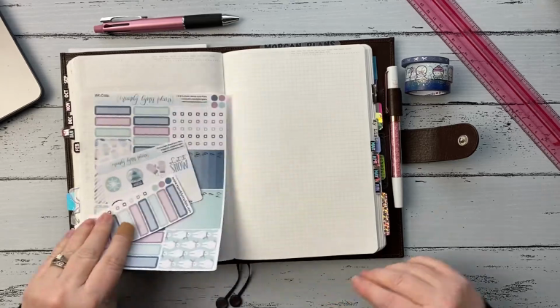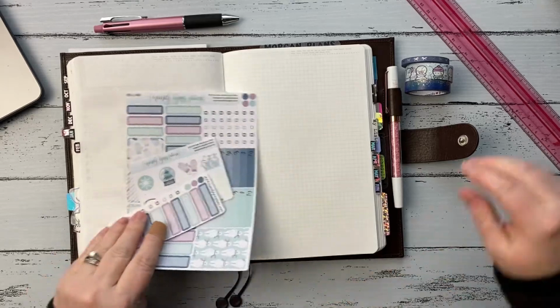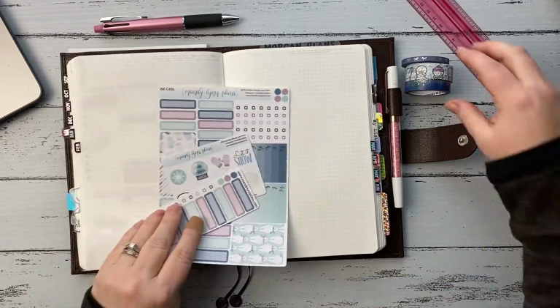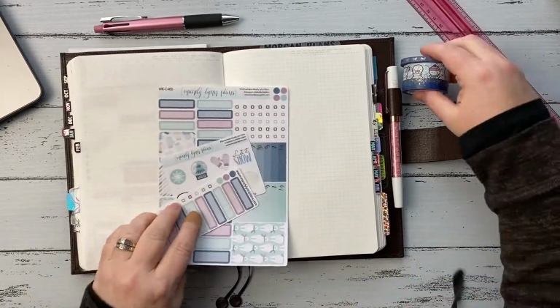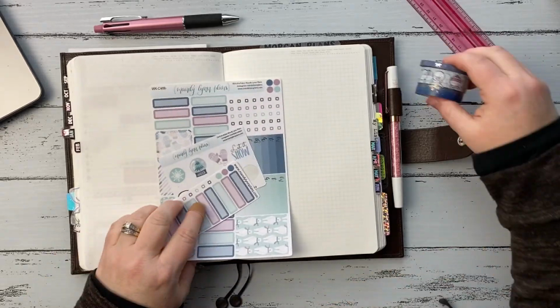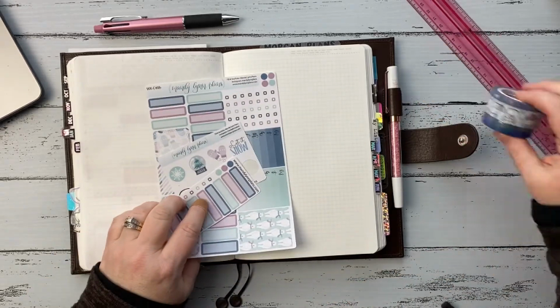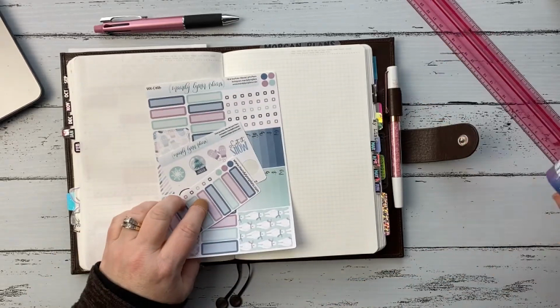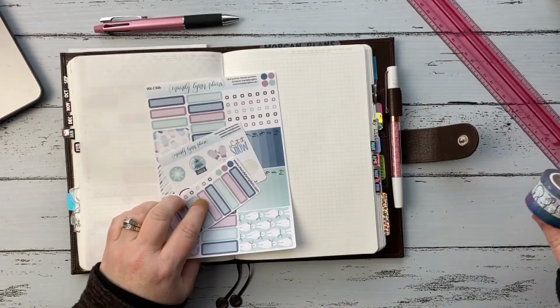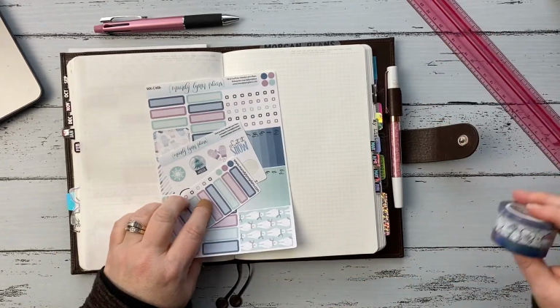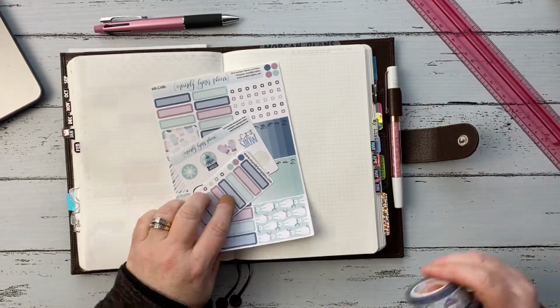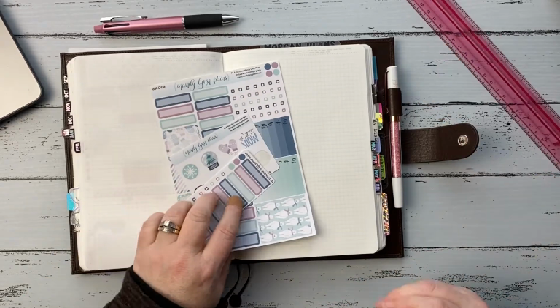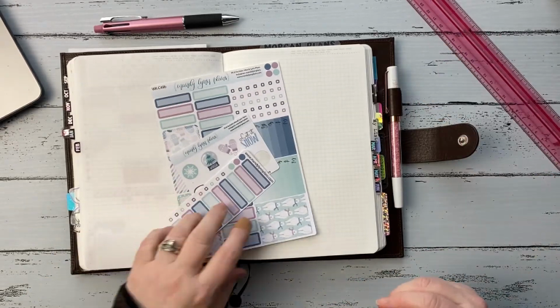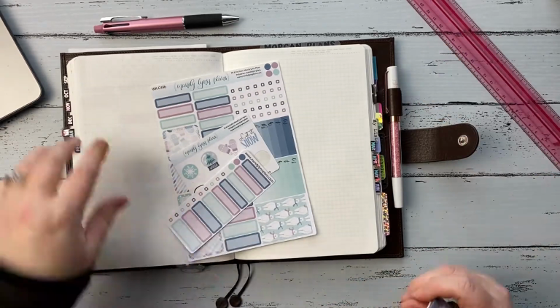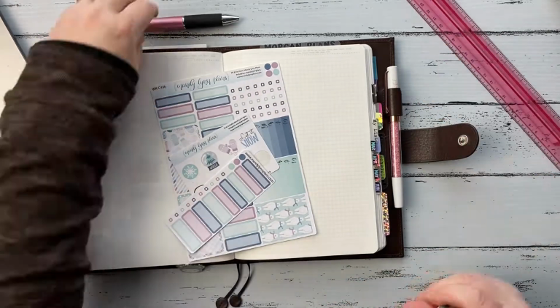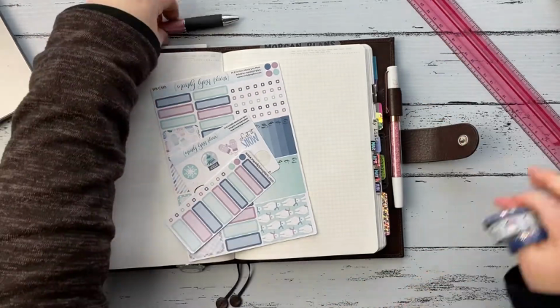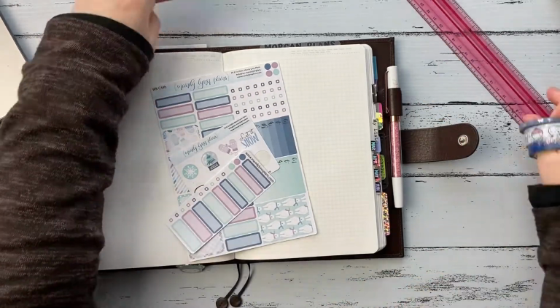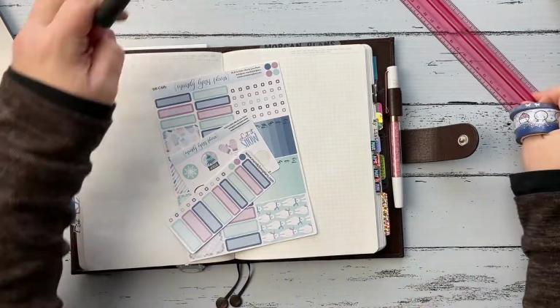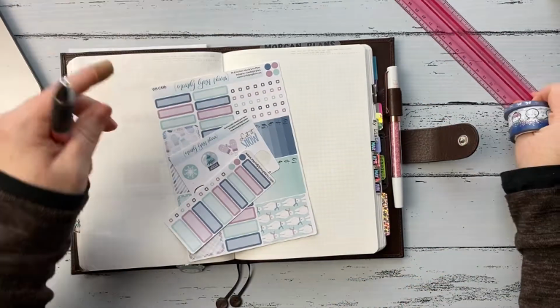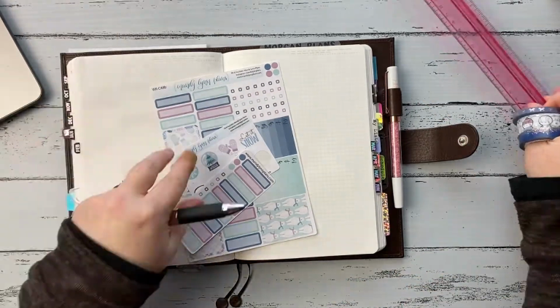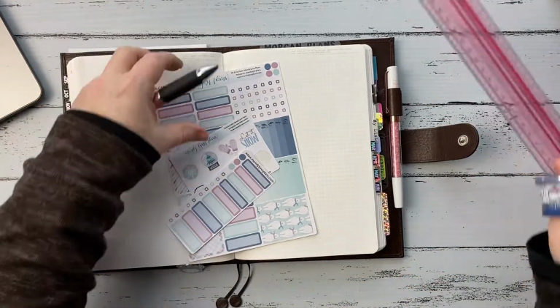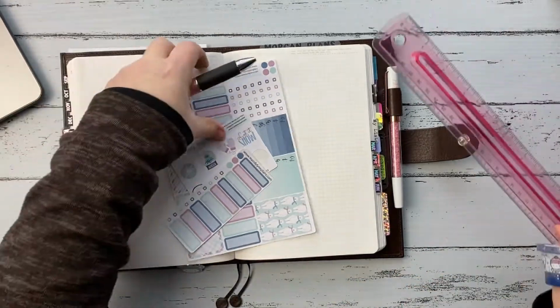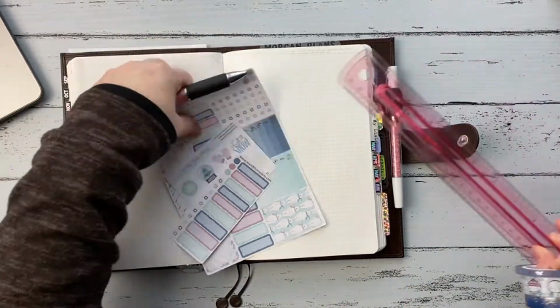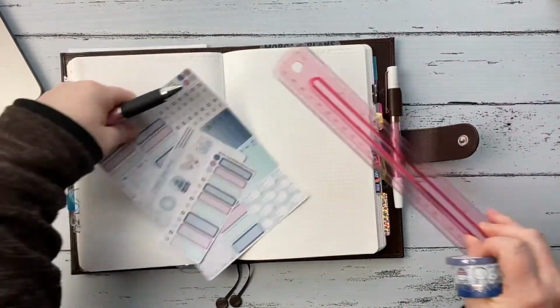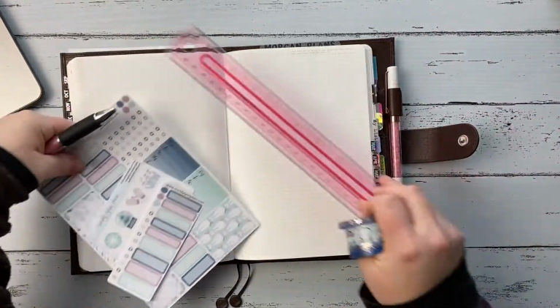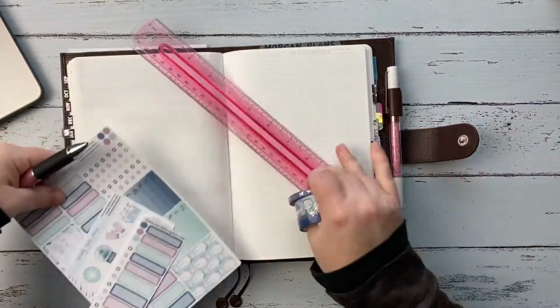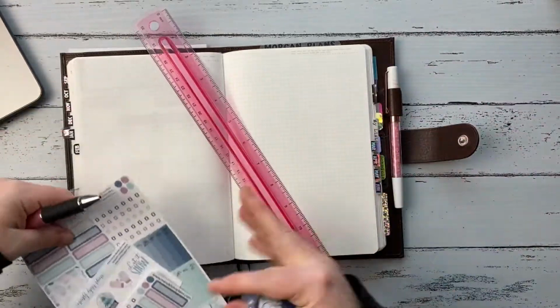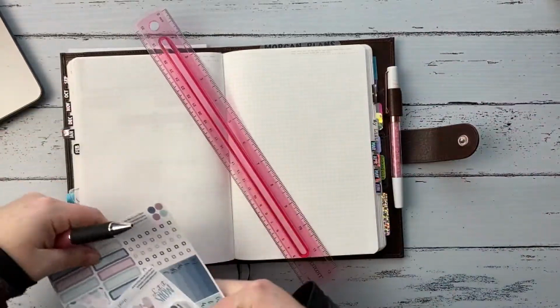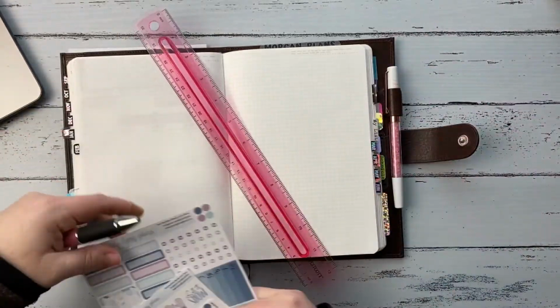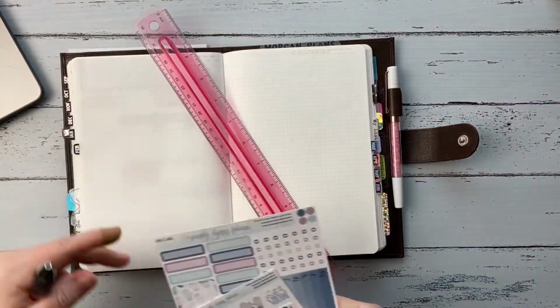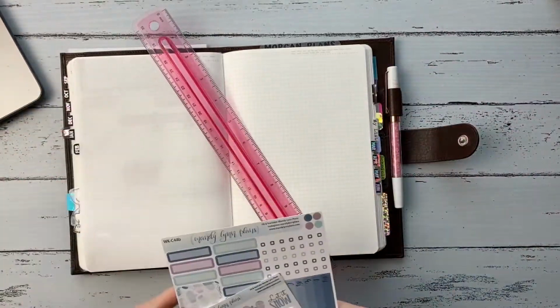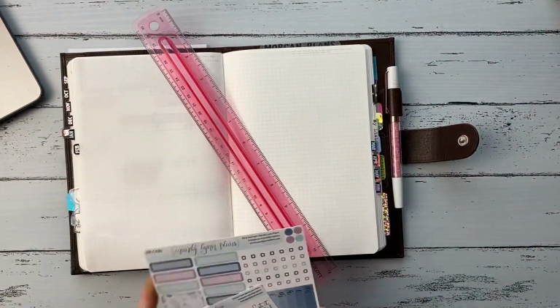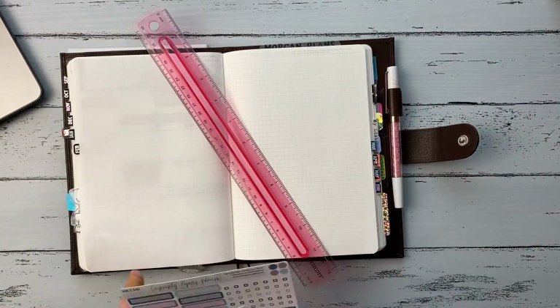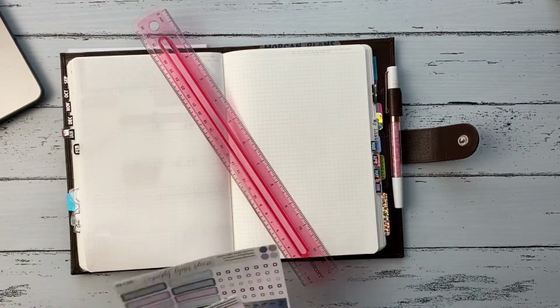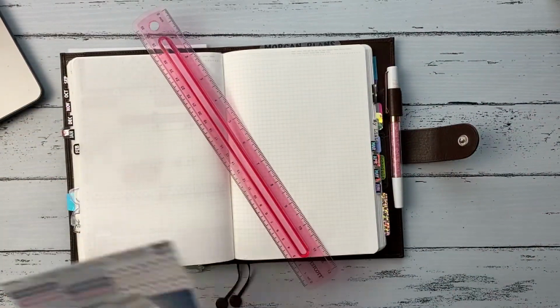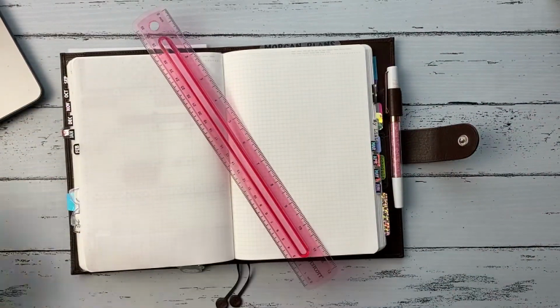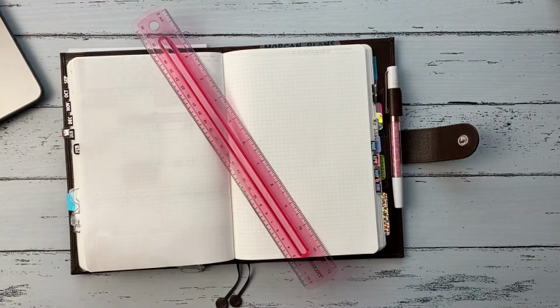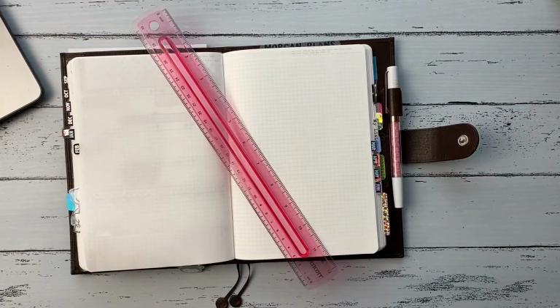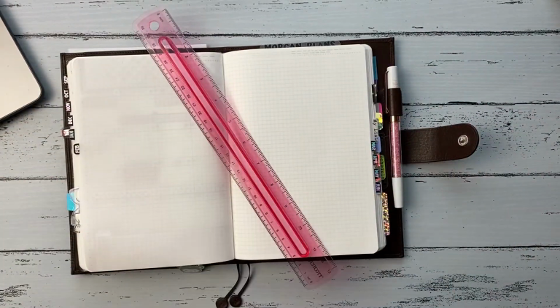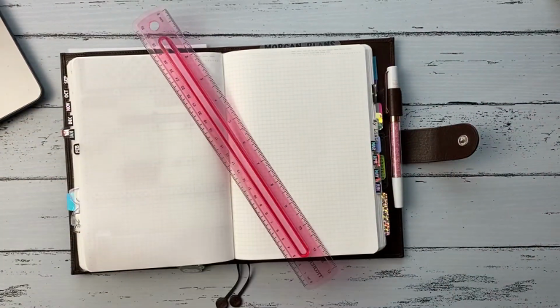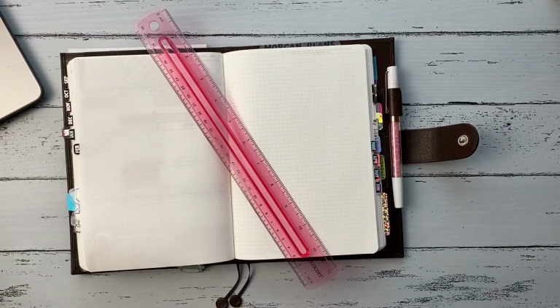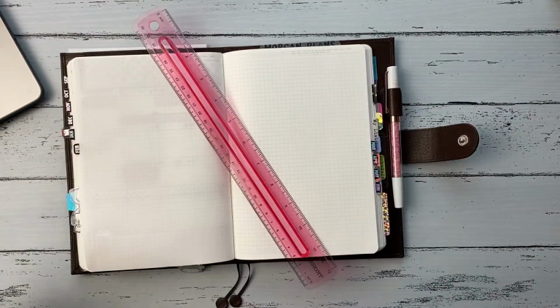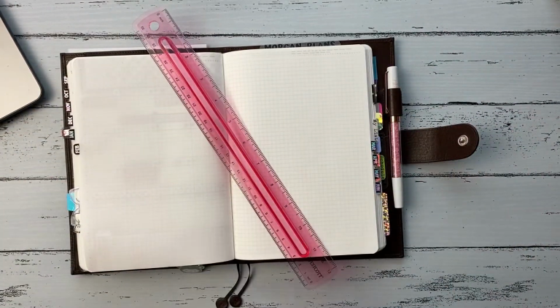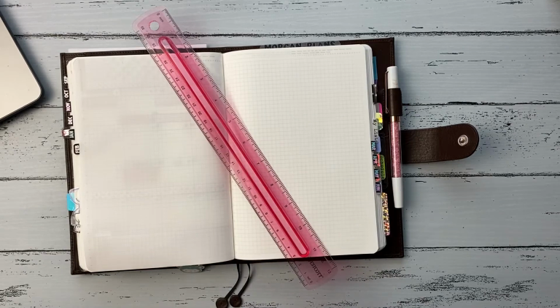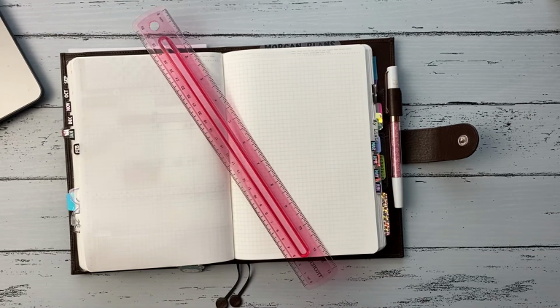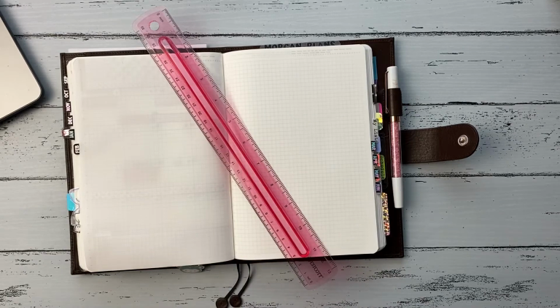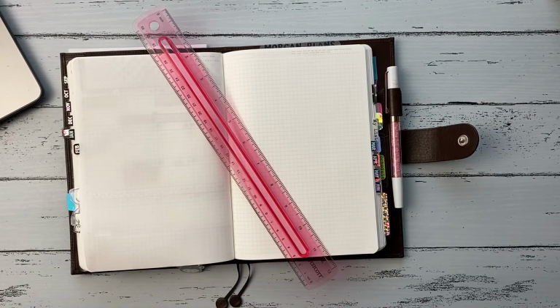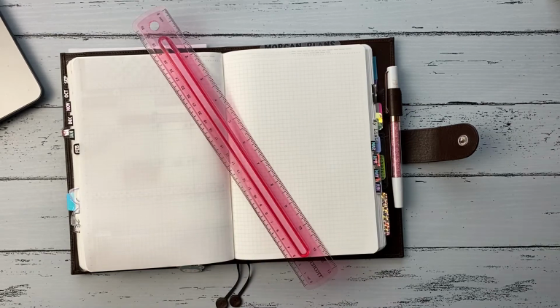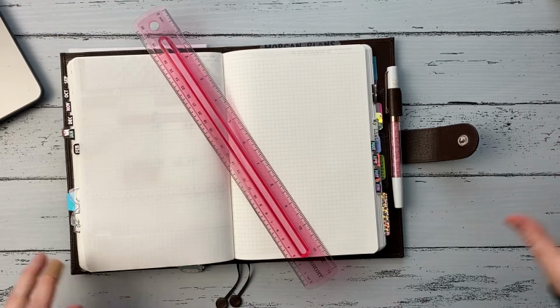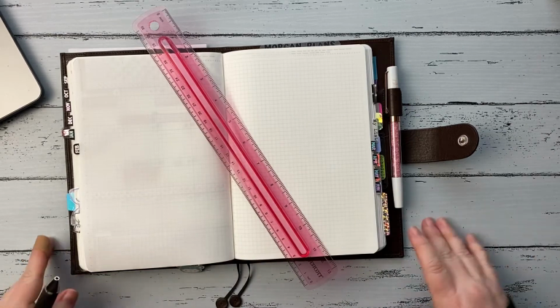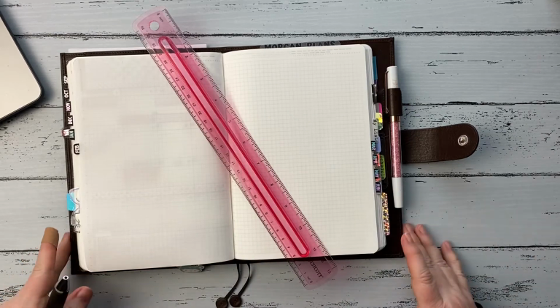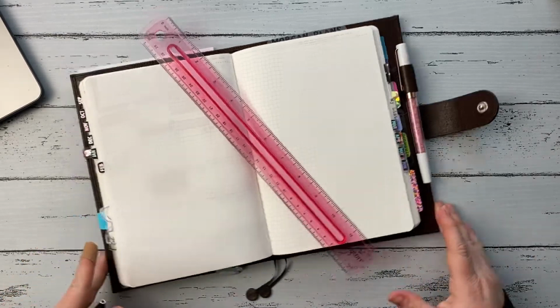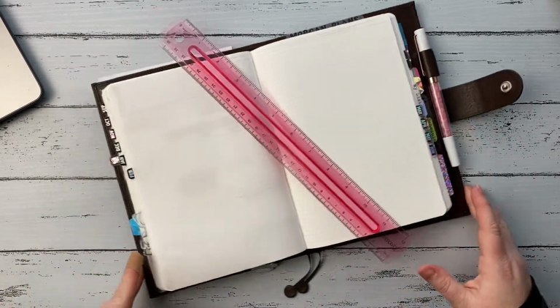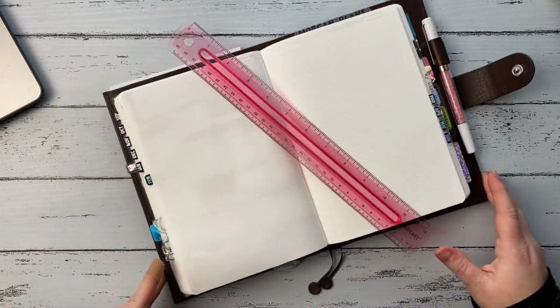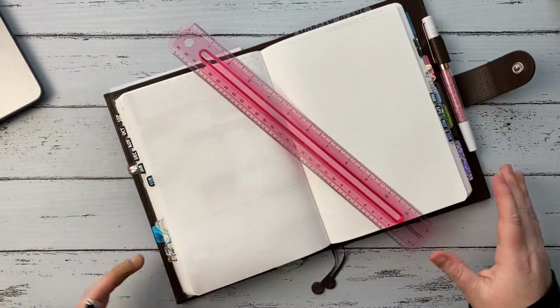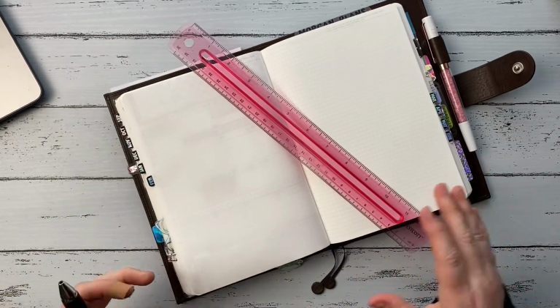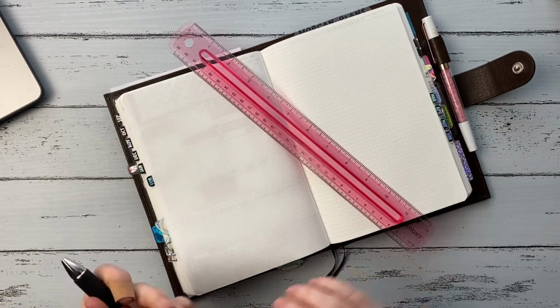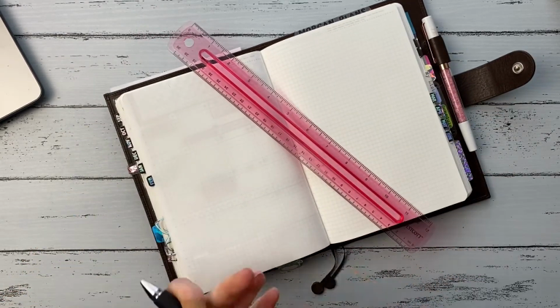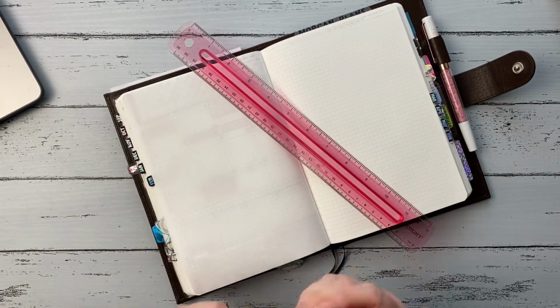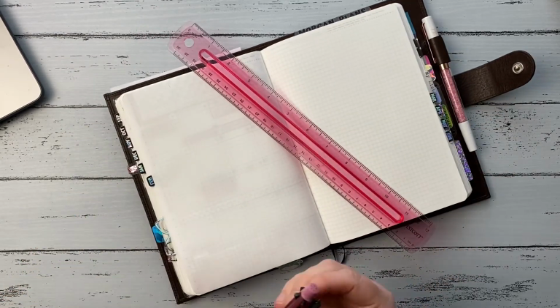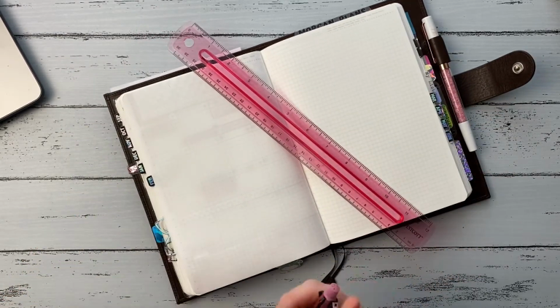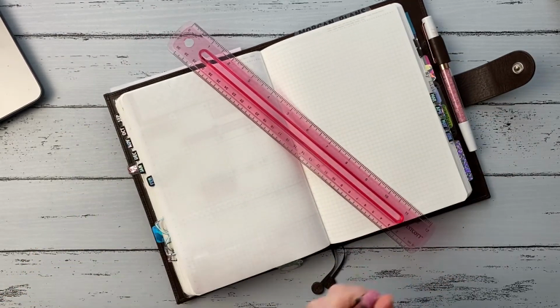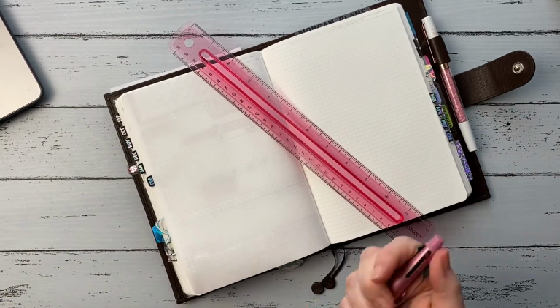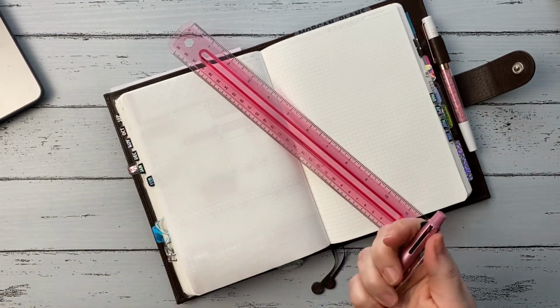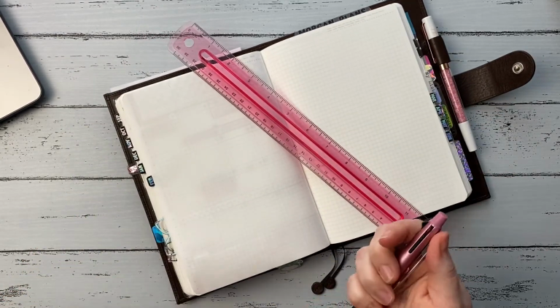Hey guys, welcome back to my channel. My name is Morgan and this is my weekly plan with me in my A5 Stalogy.